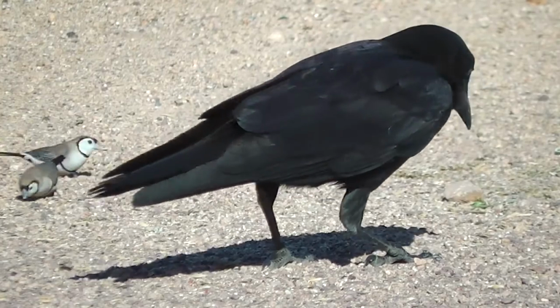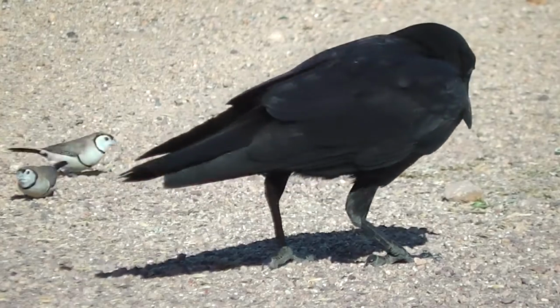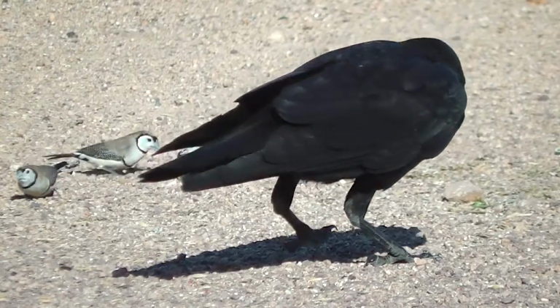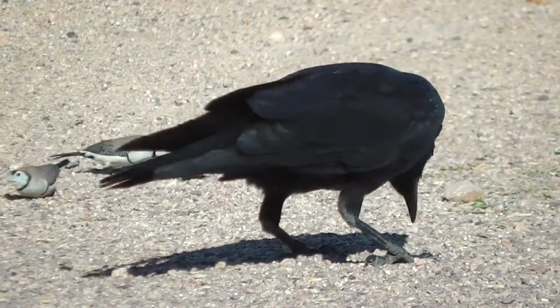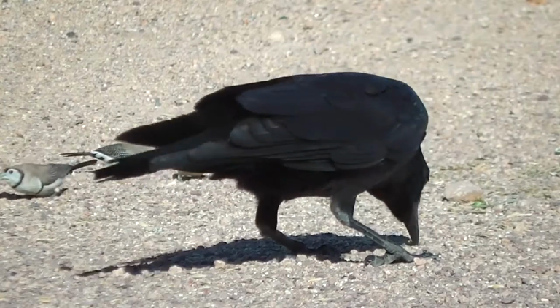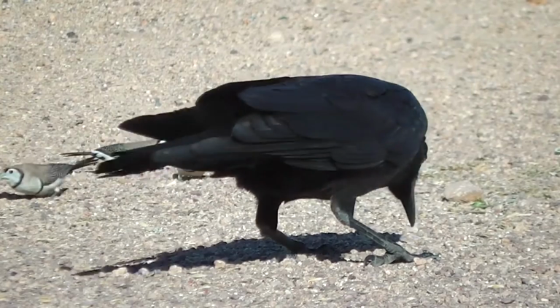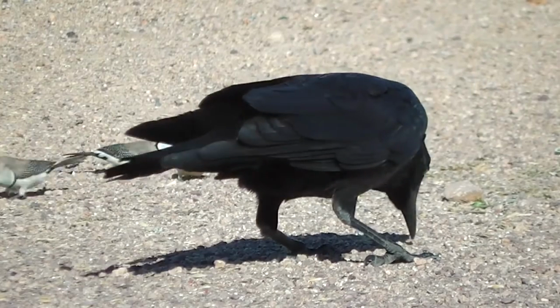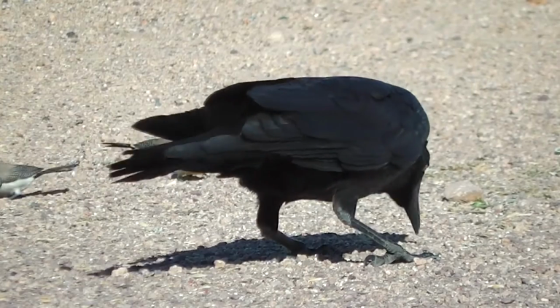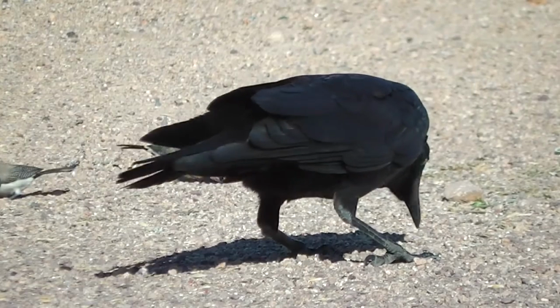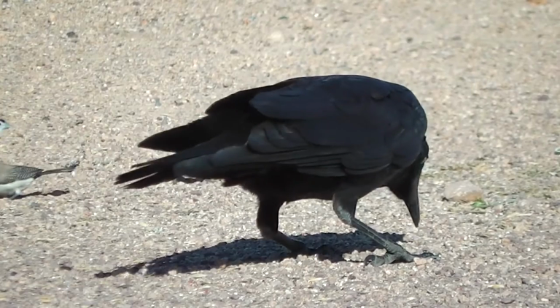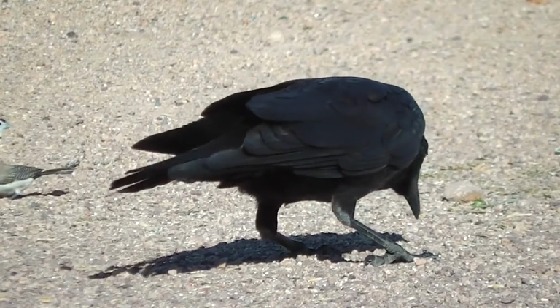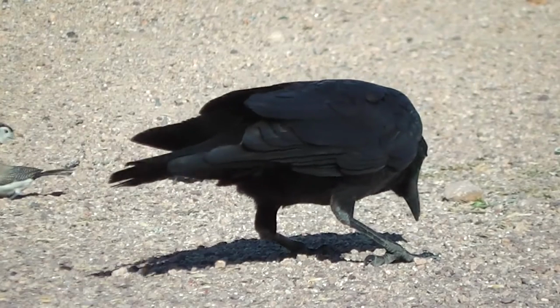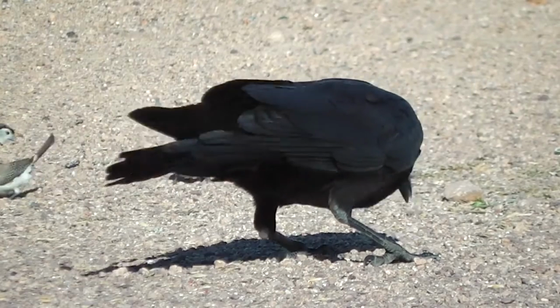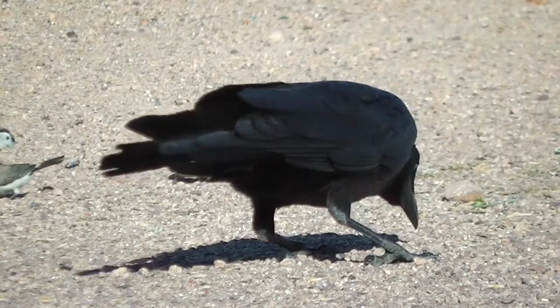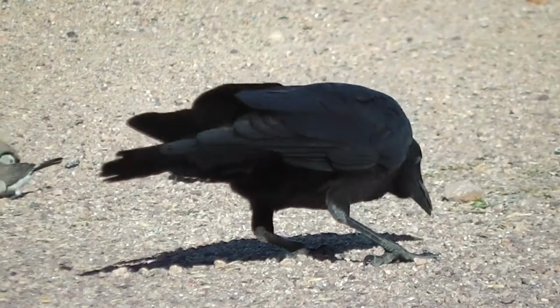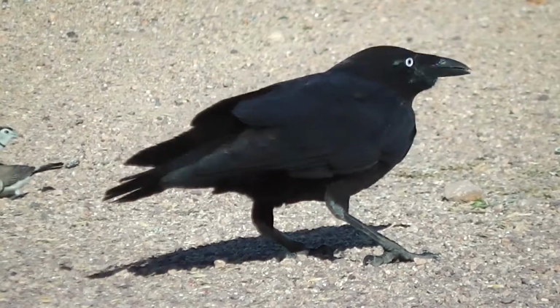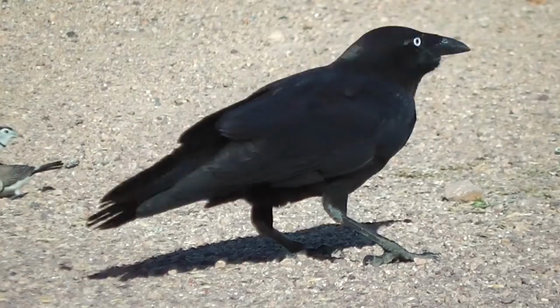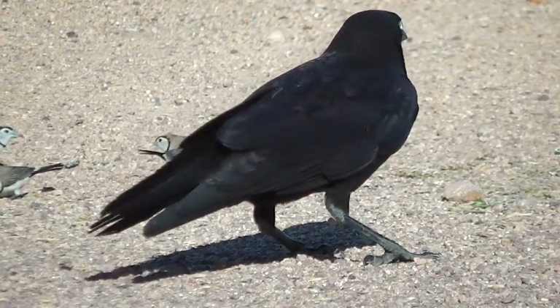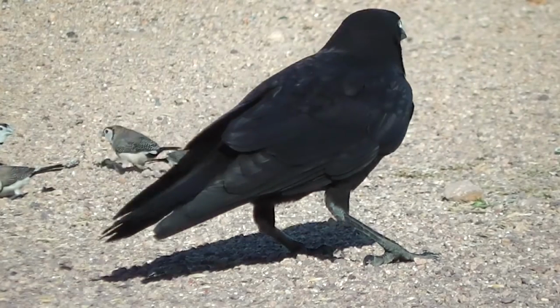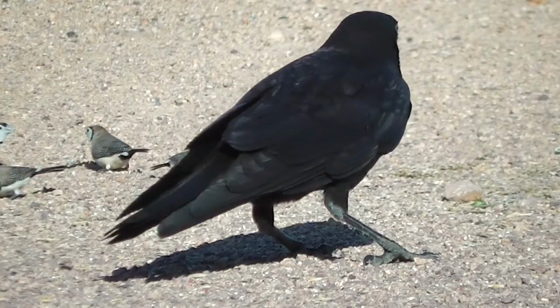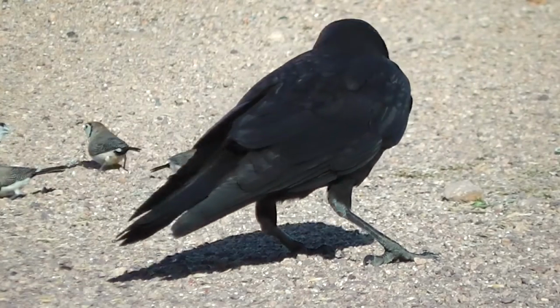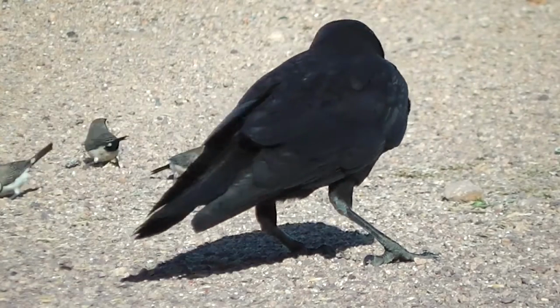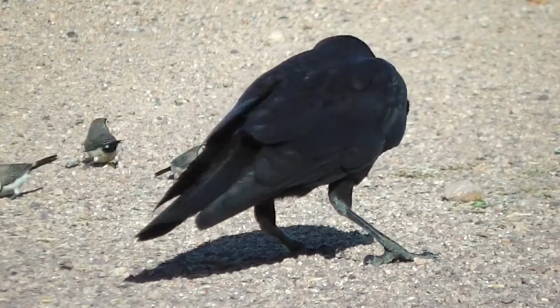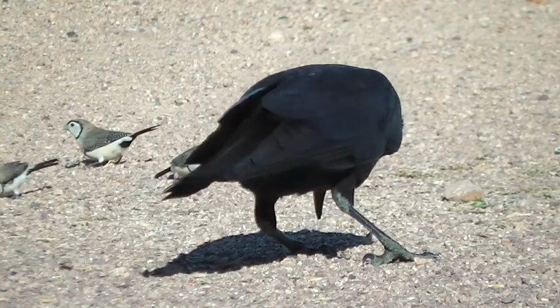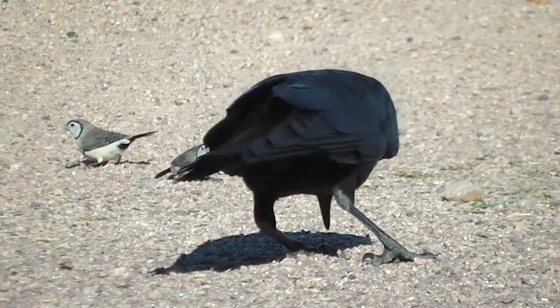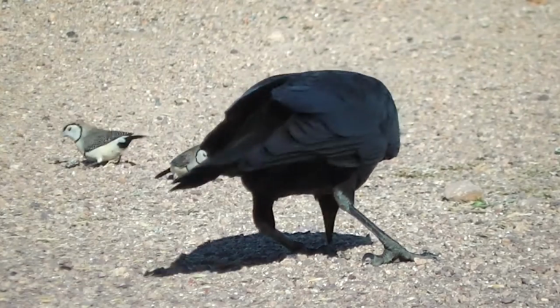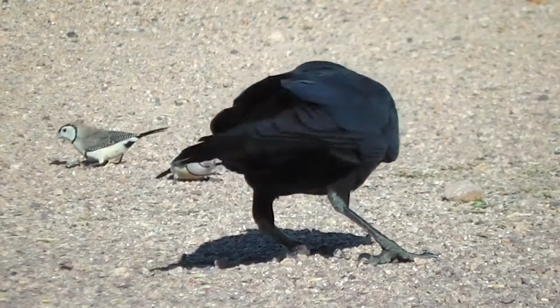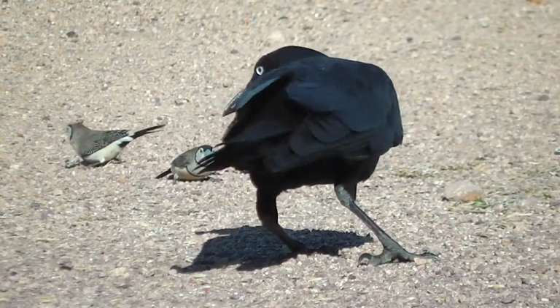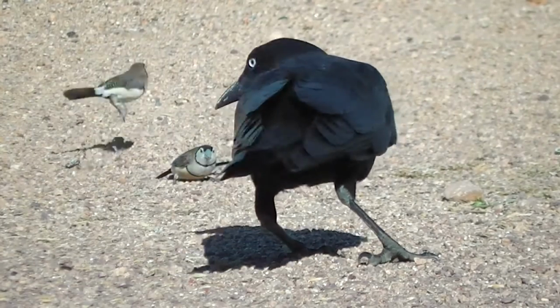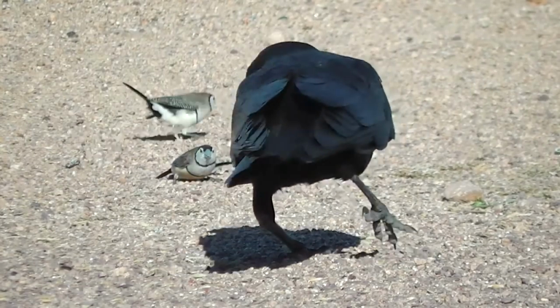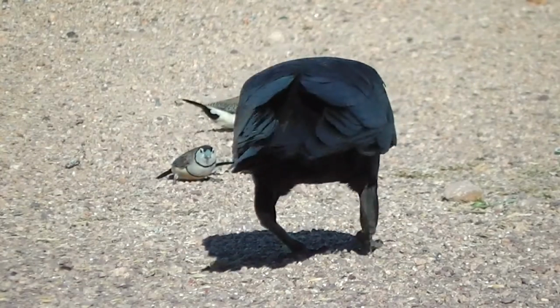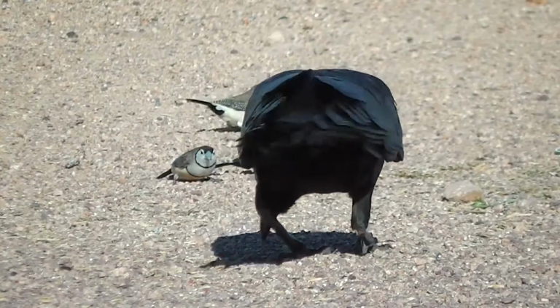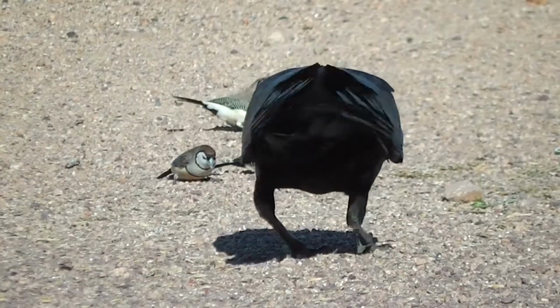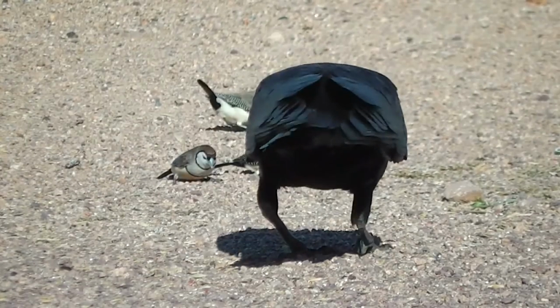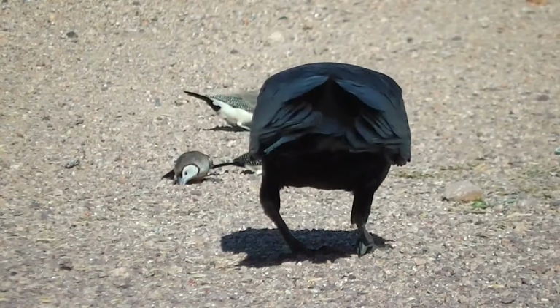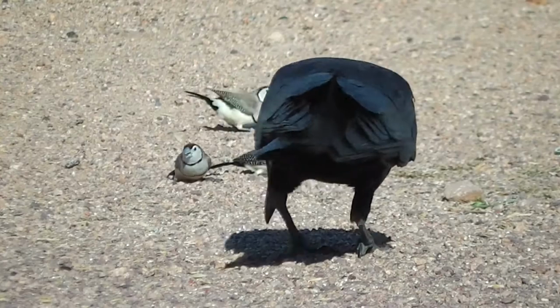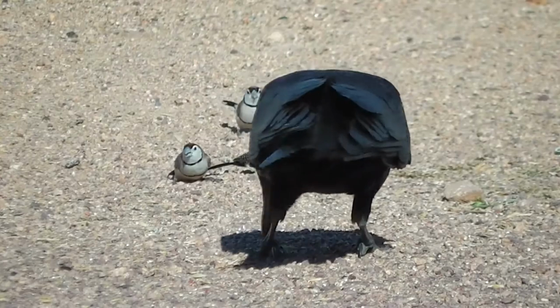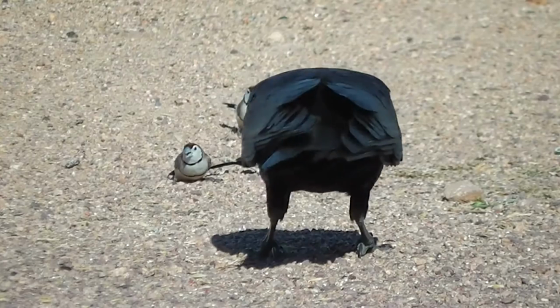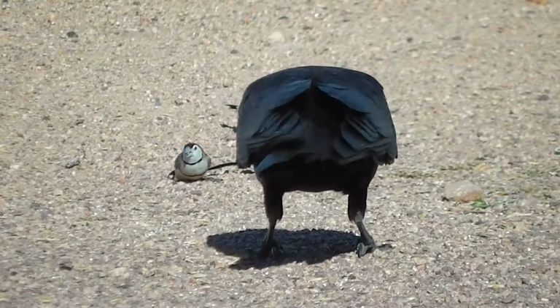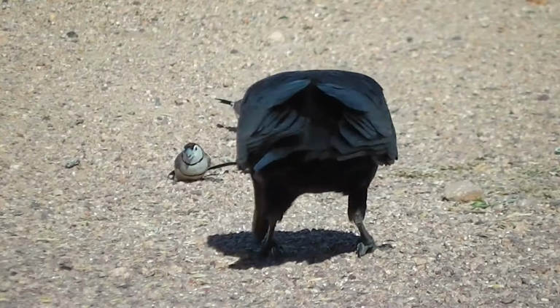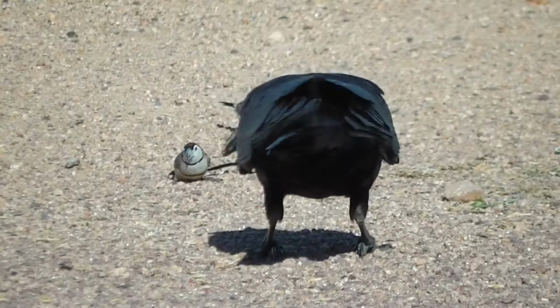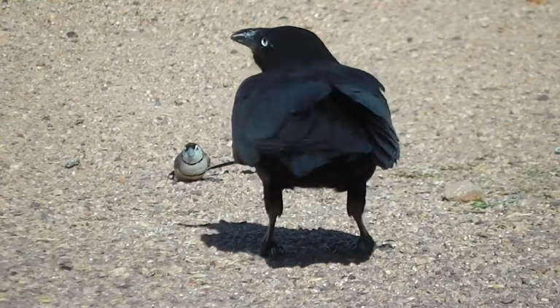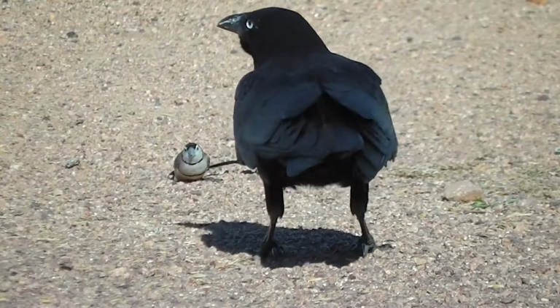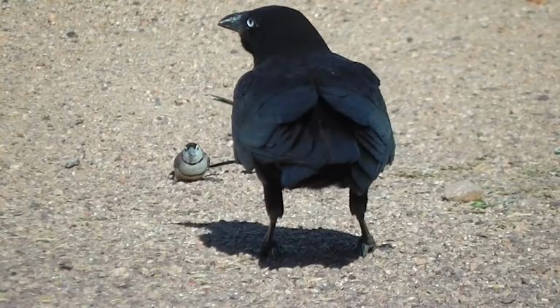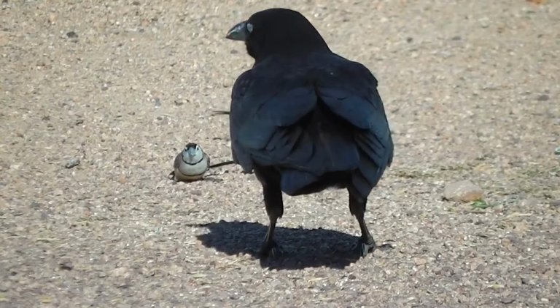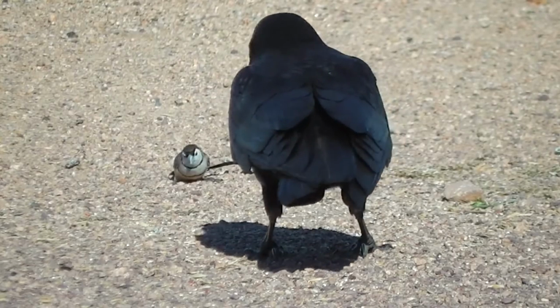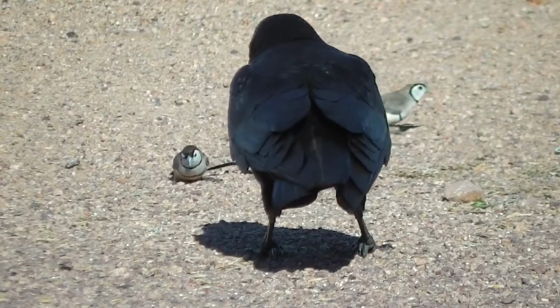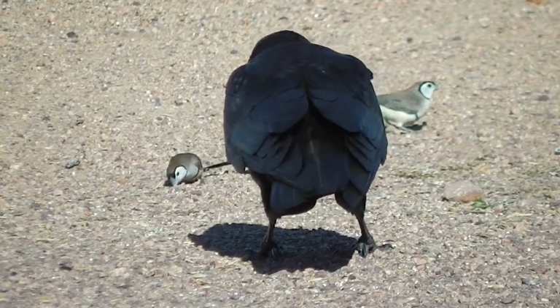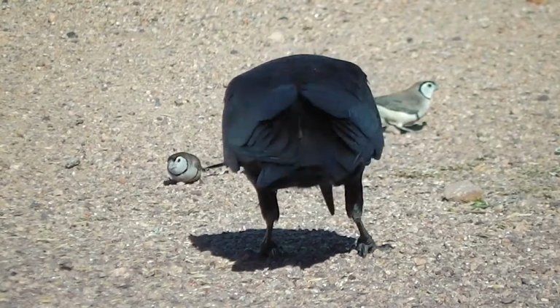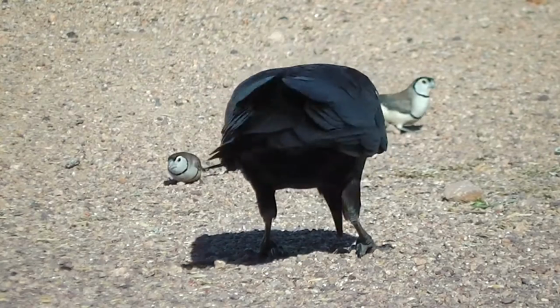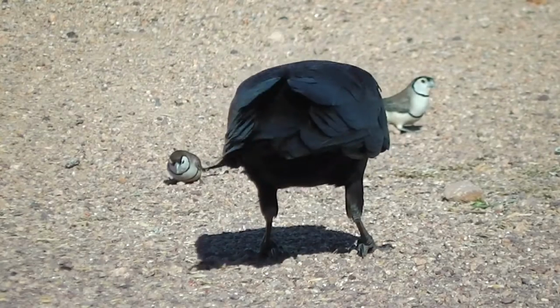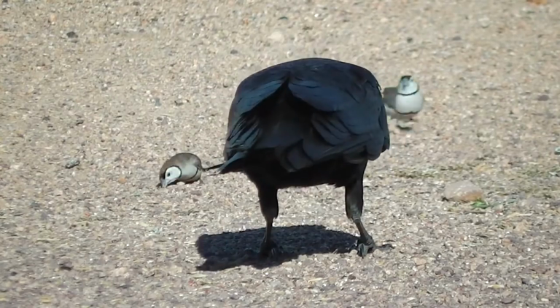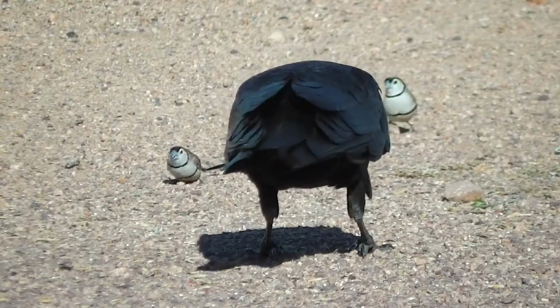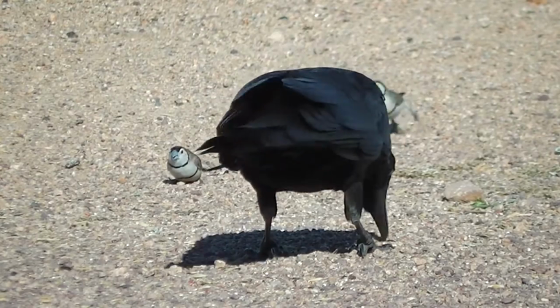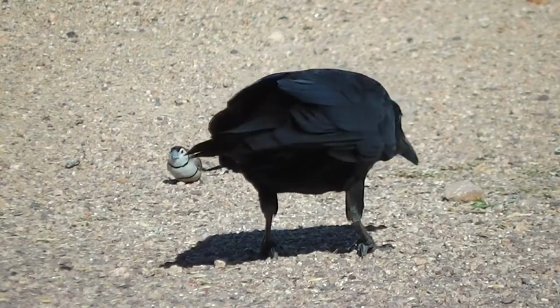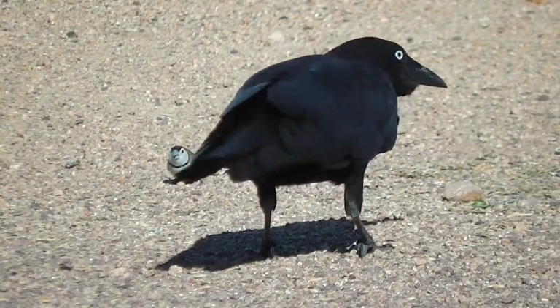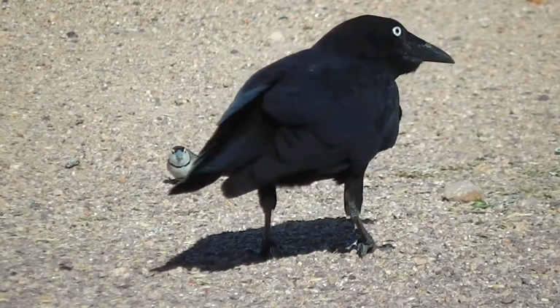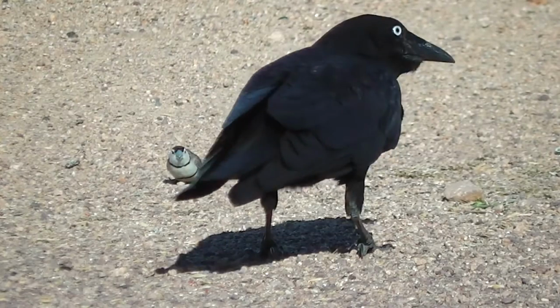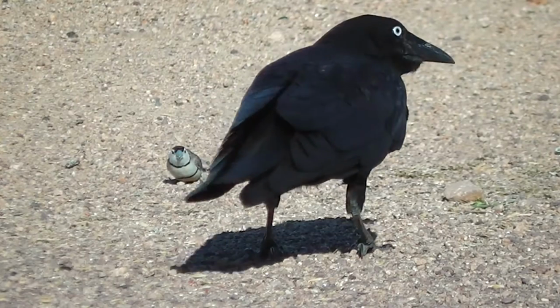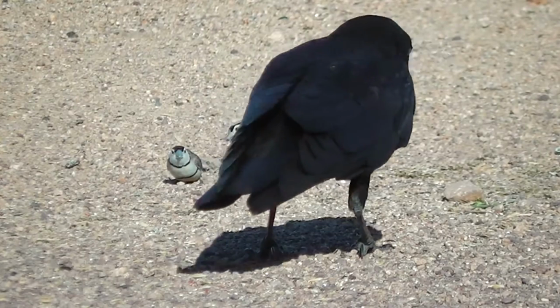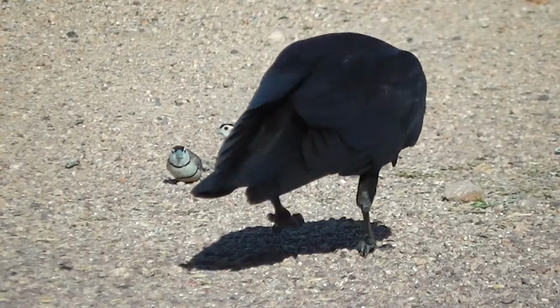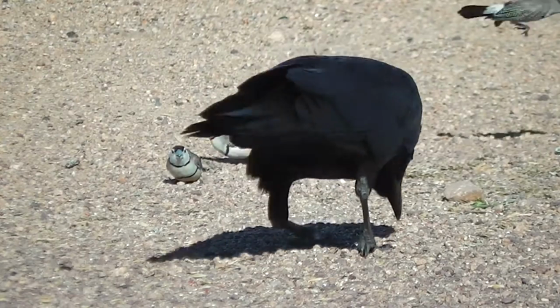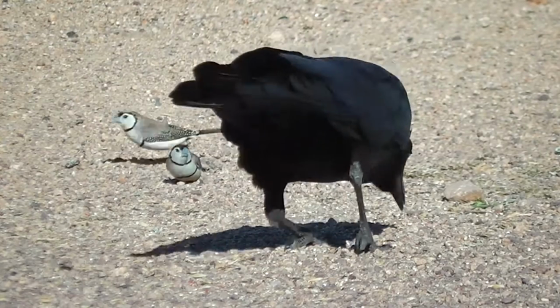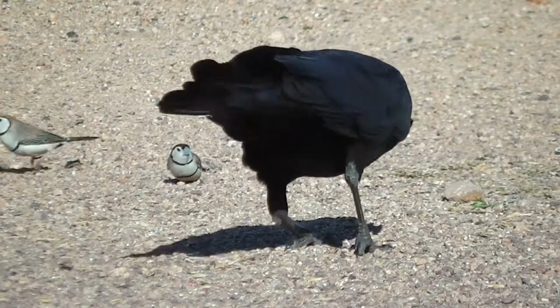I was actually trying to film a Corella — there's a sort of cockatoo that doesn't look like a sulphur-crested cockatoo. I think it might be a Corella.